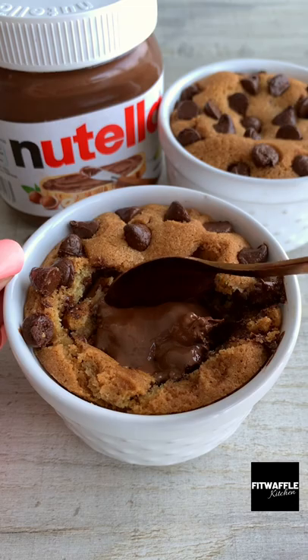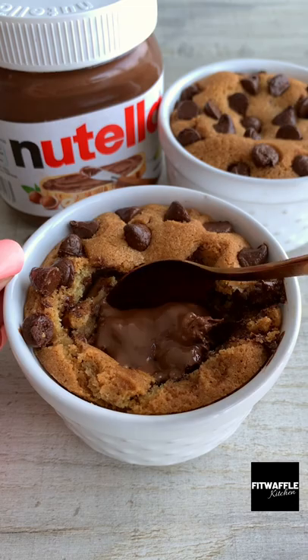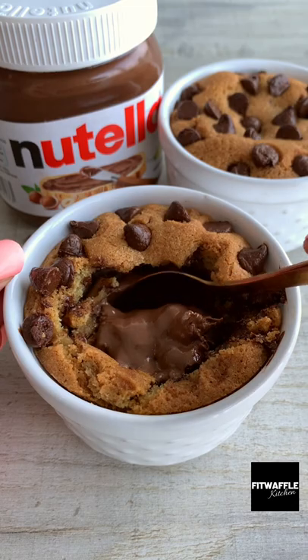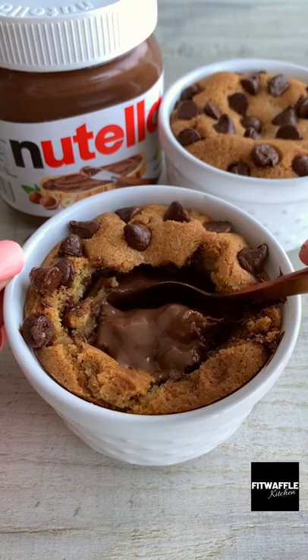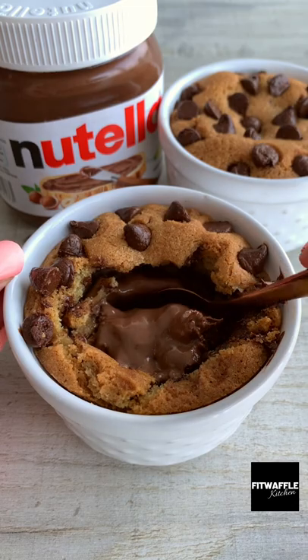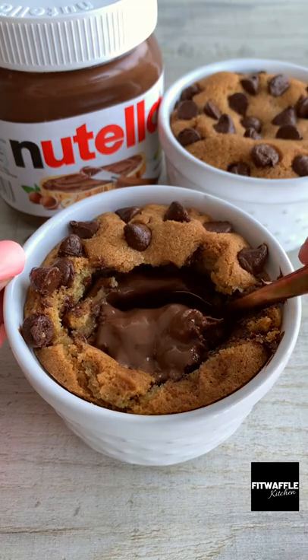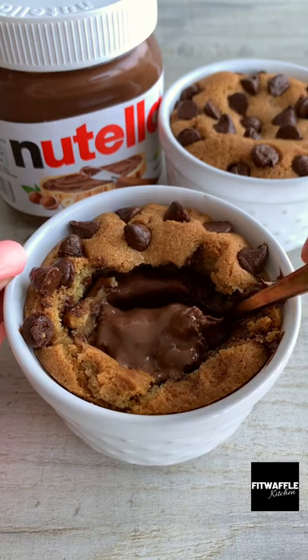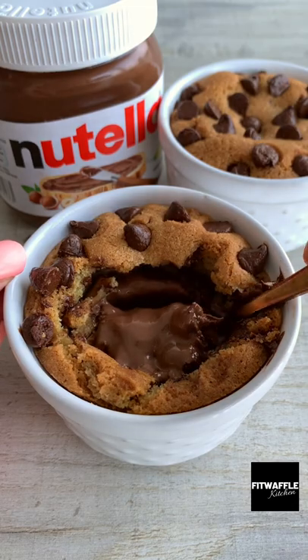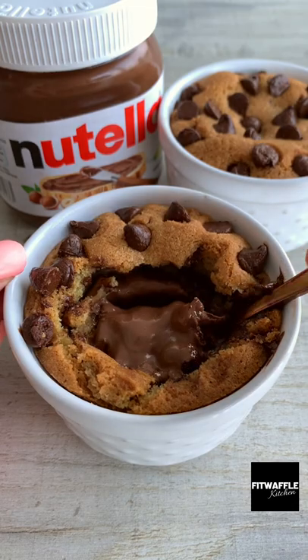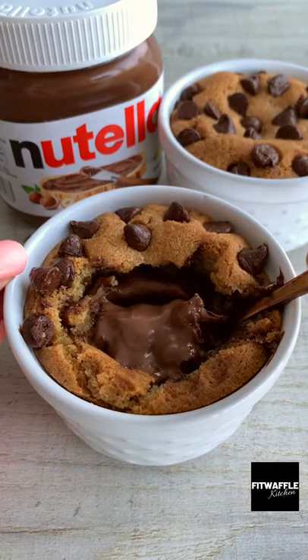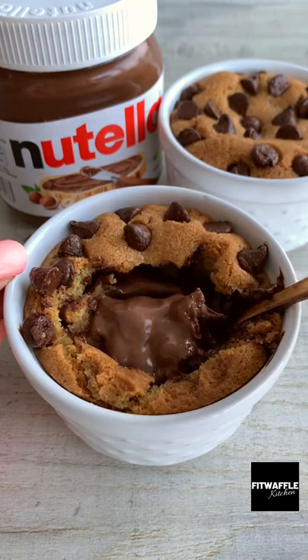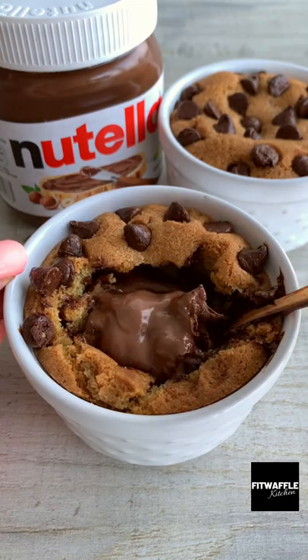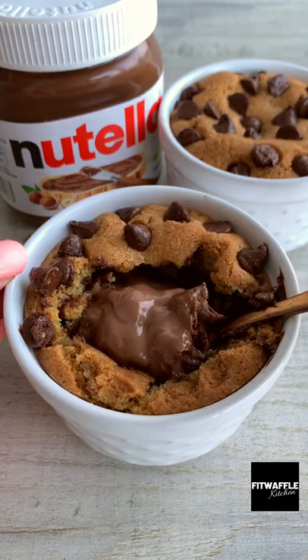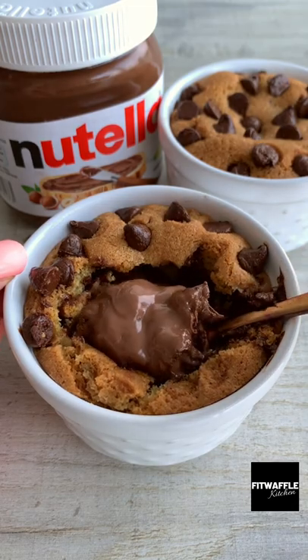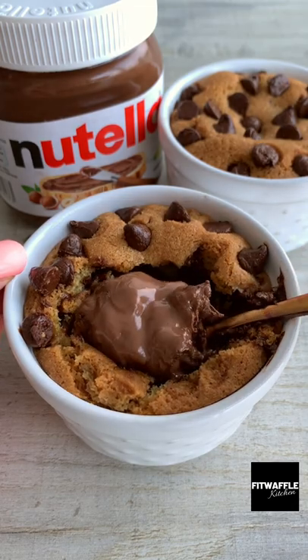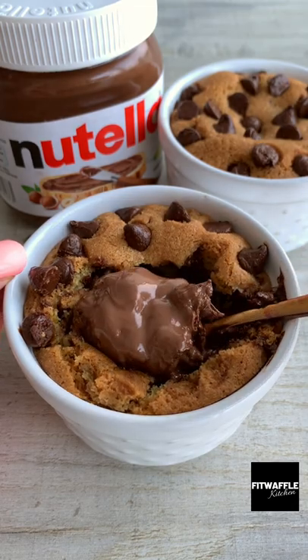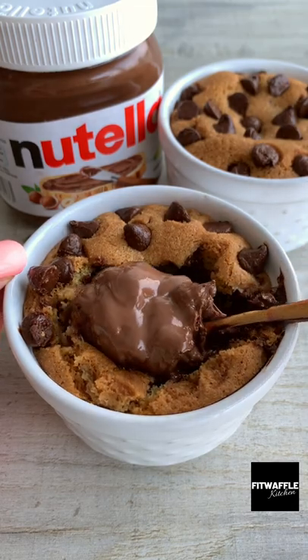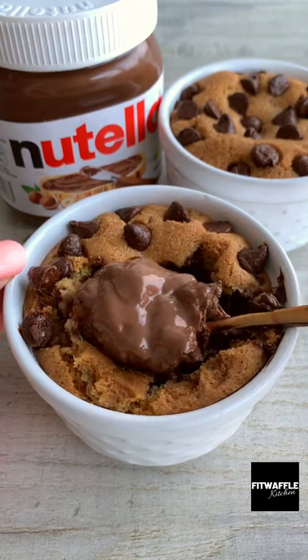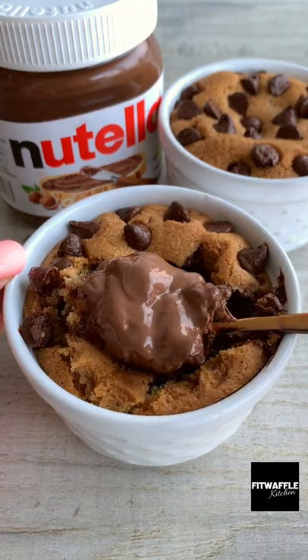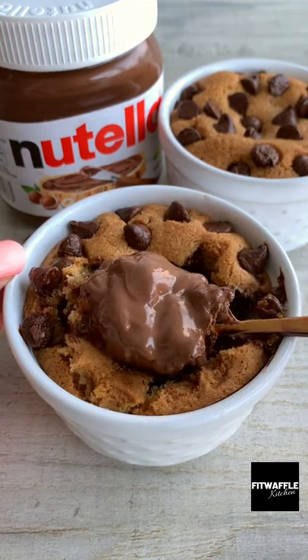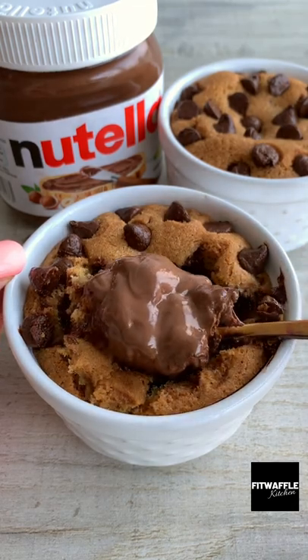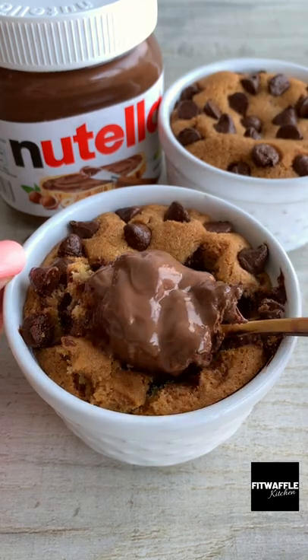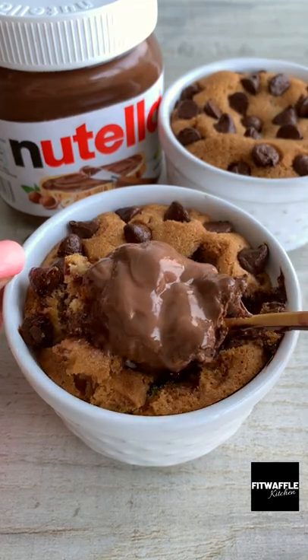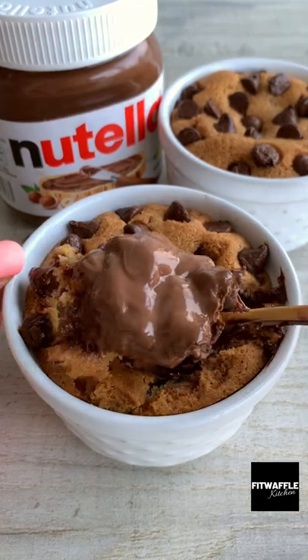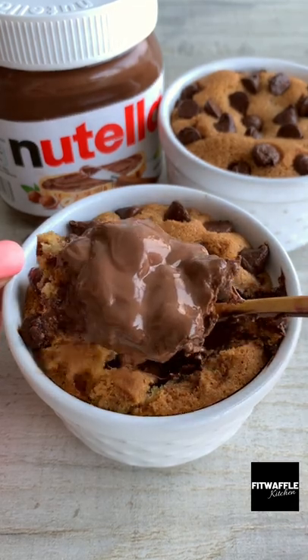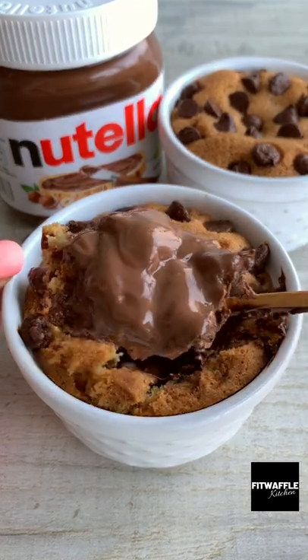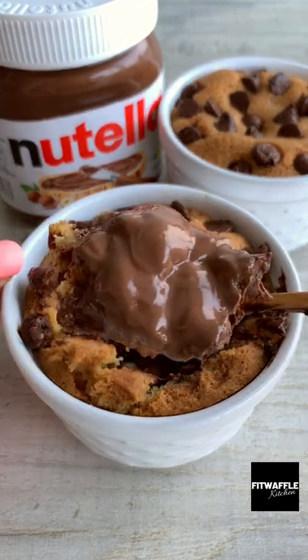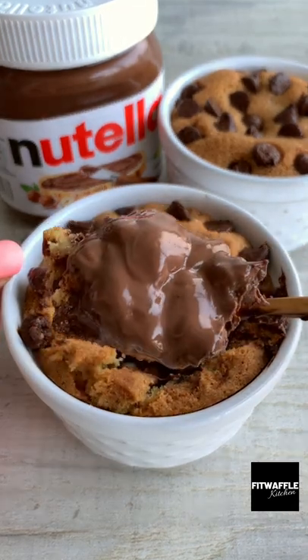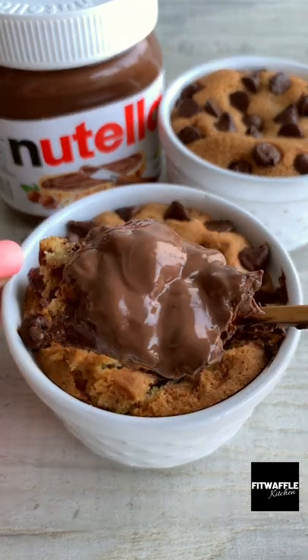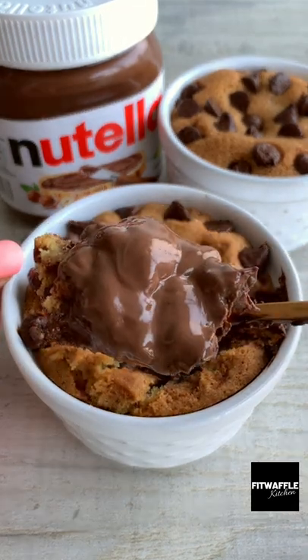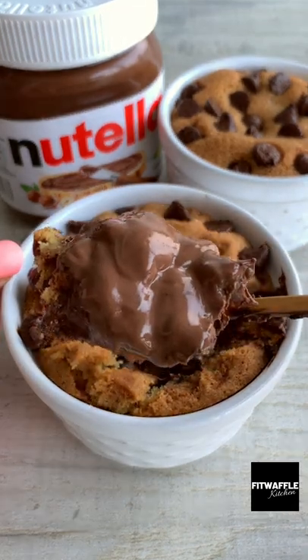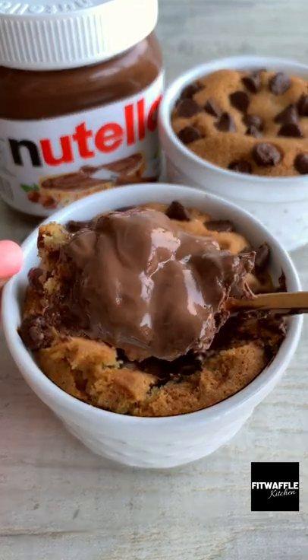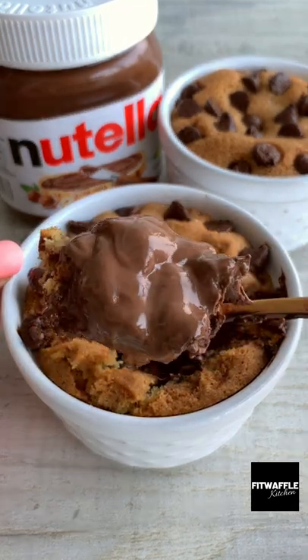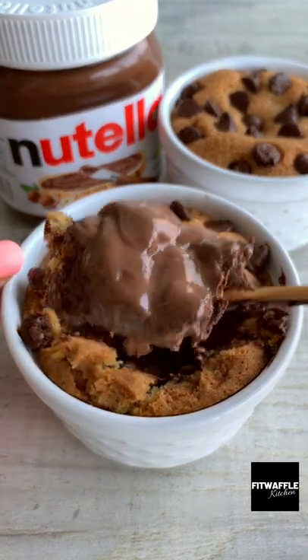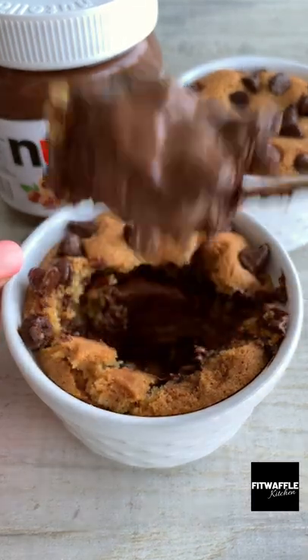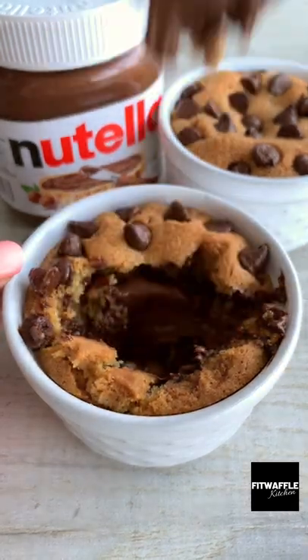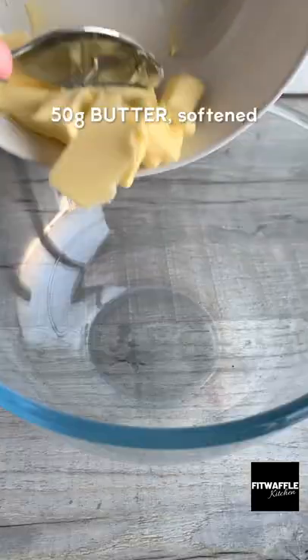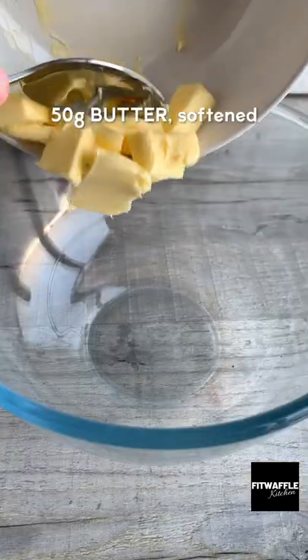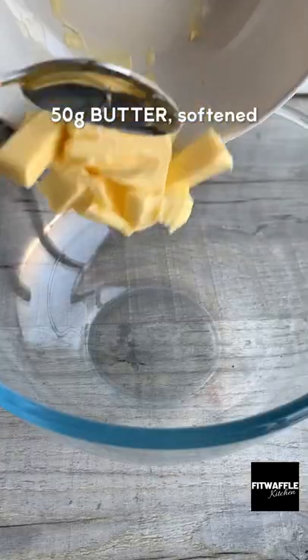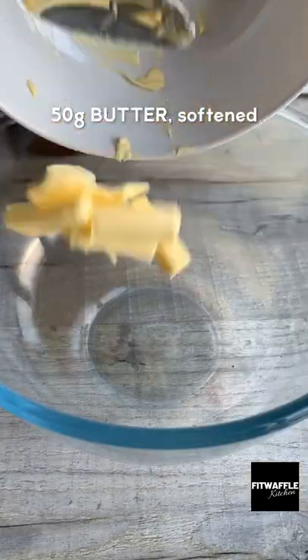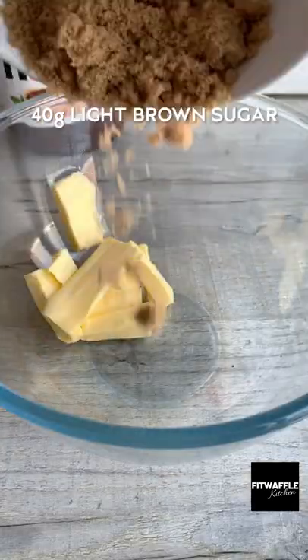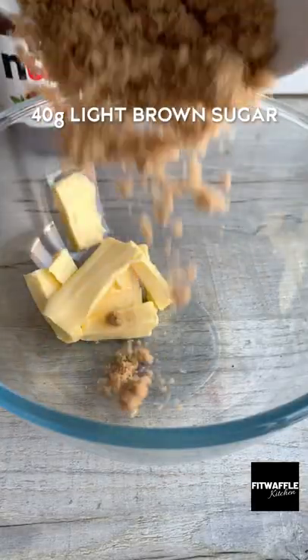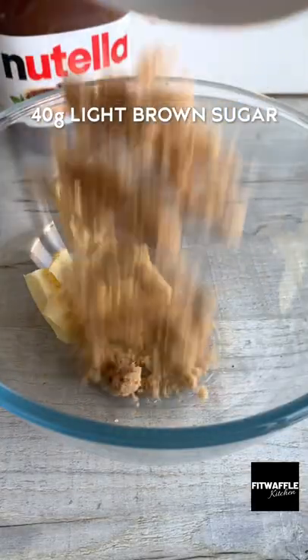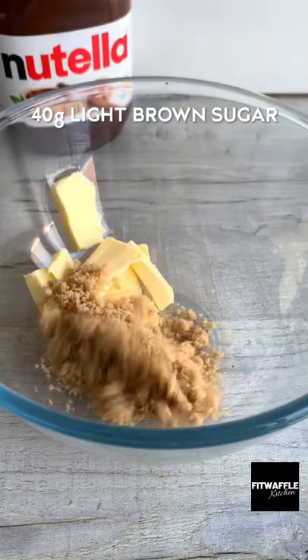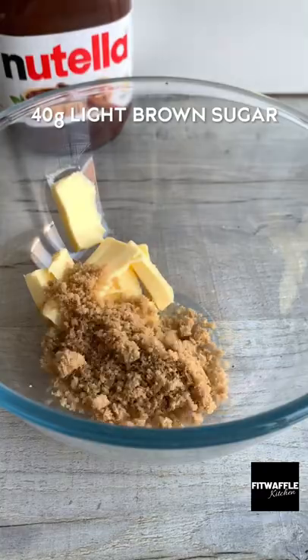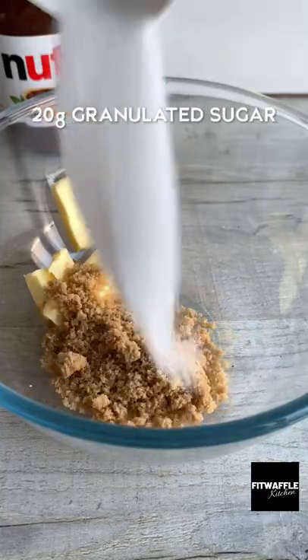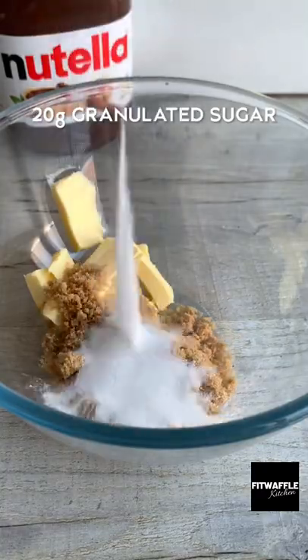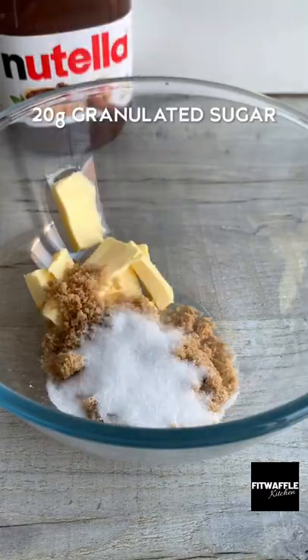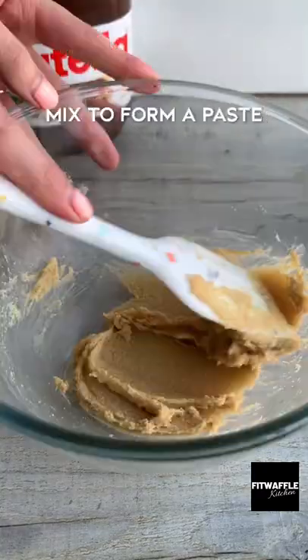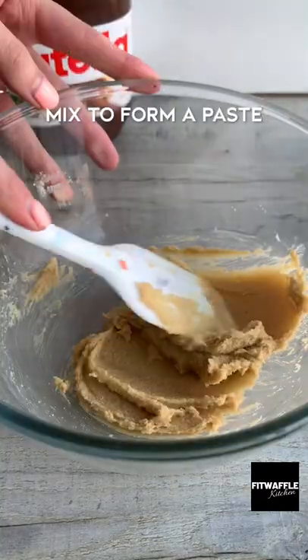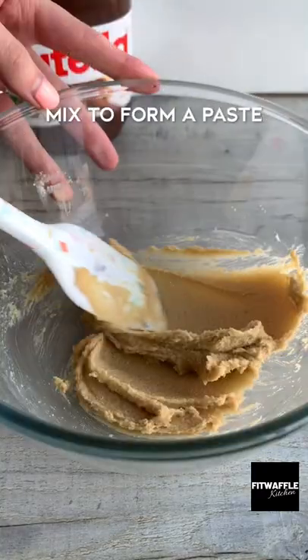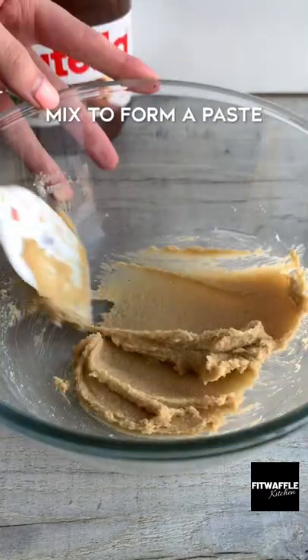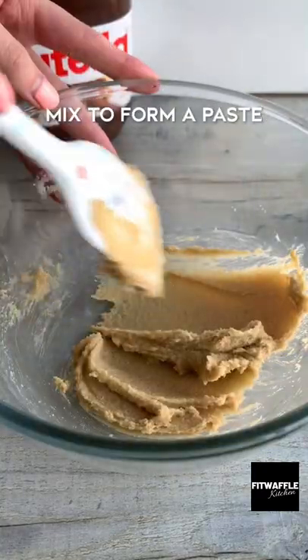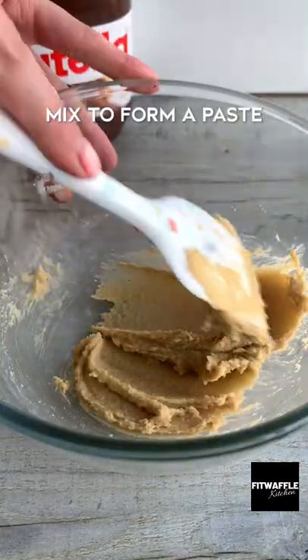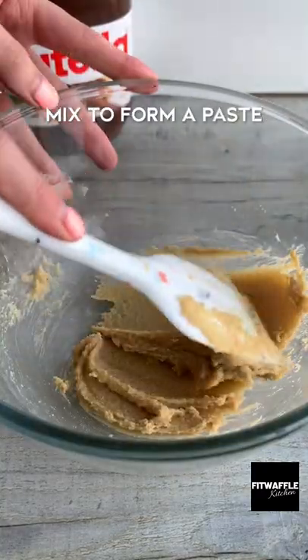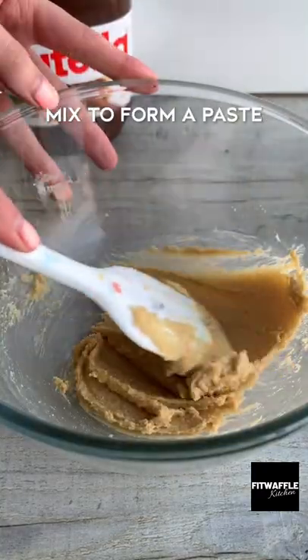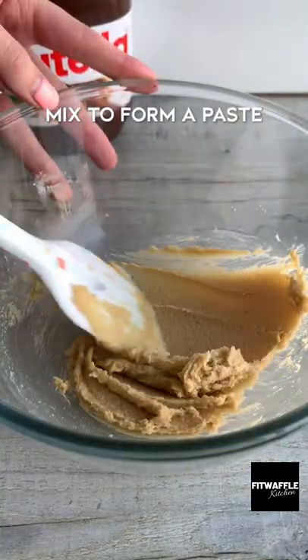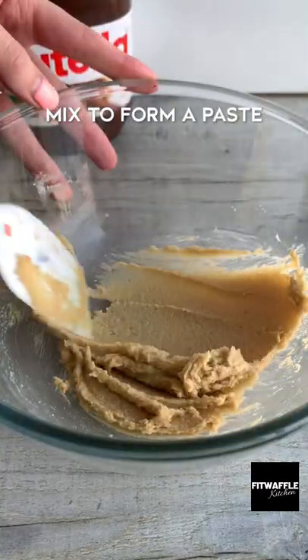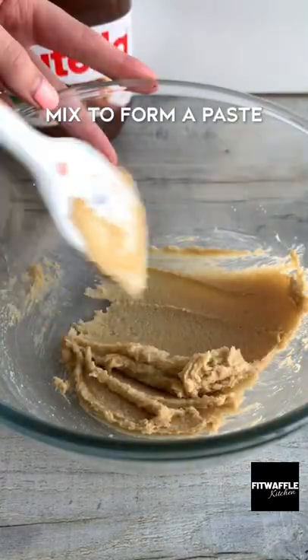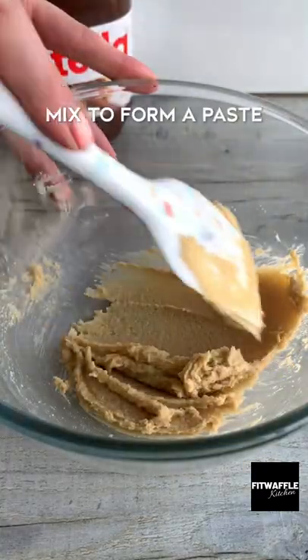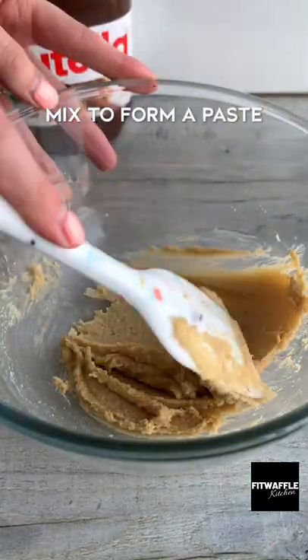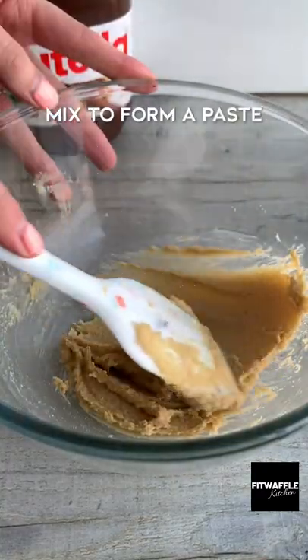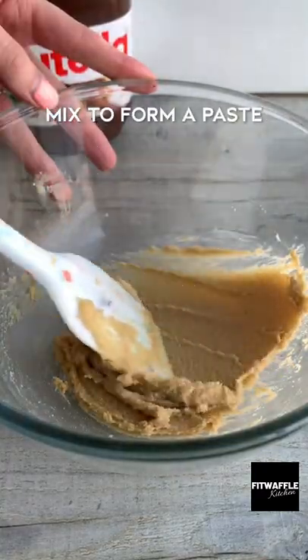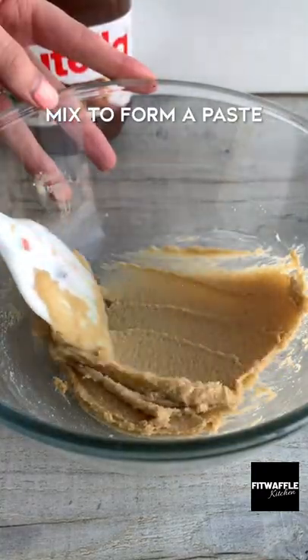Today we're going to be making Nutella stuffed cookie dough cups for two. Add softened butter, light brown sugar and granulated sugar to a bowl and mix to form a paste.